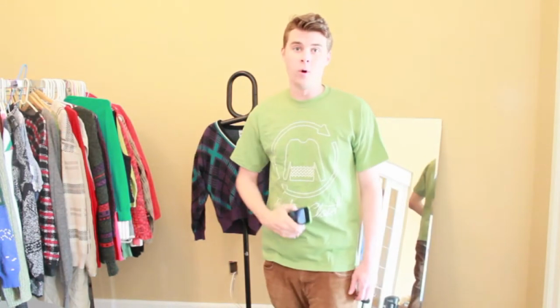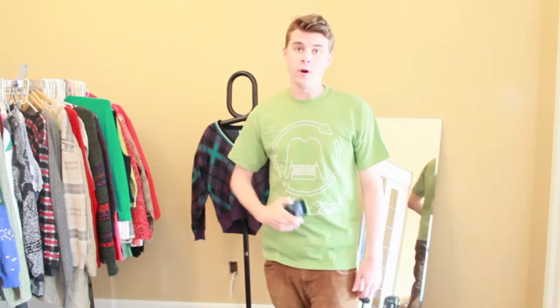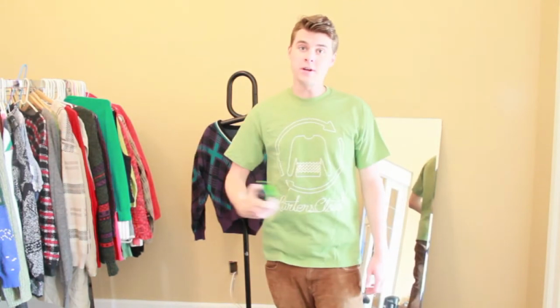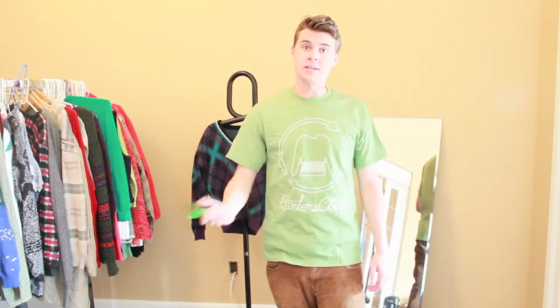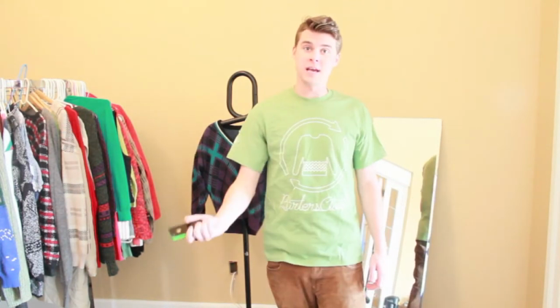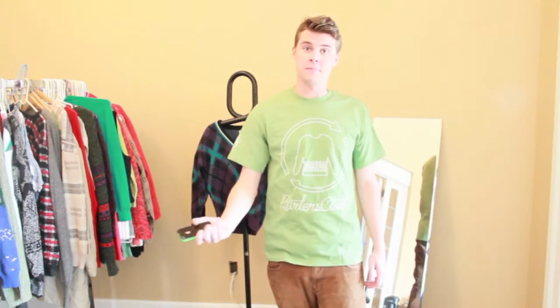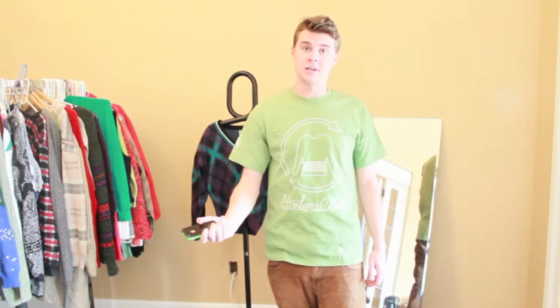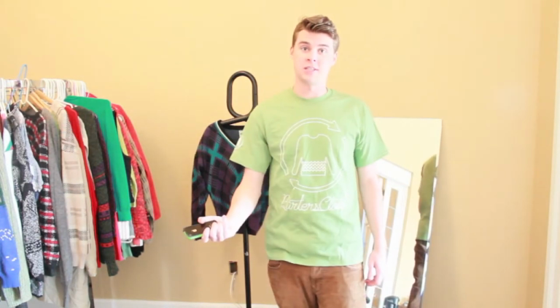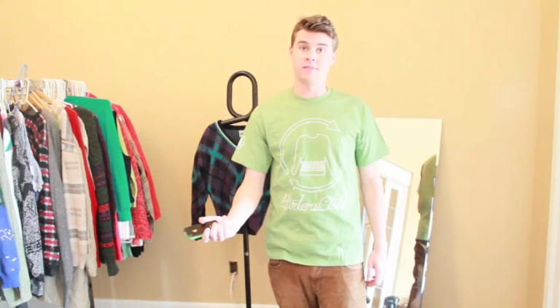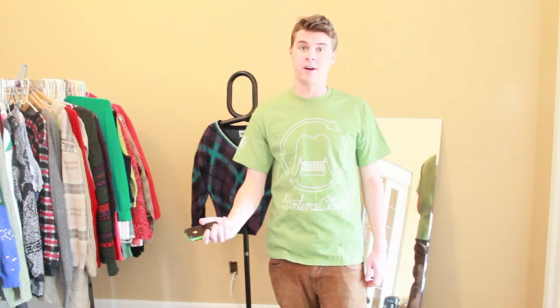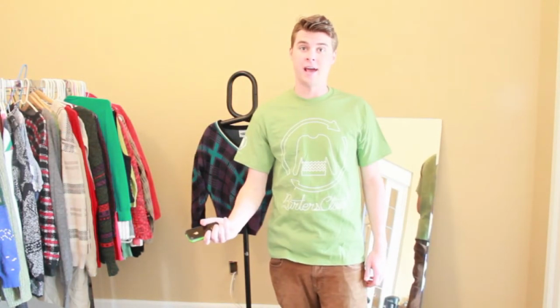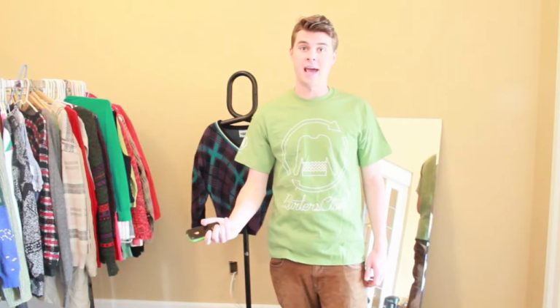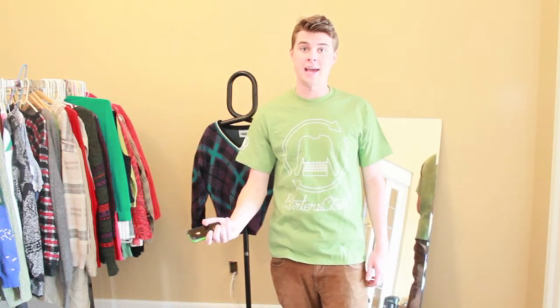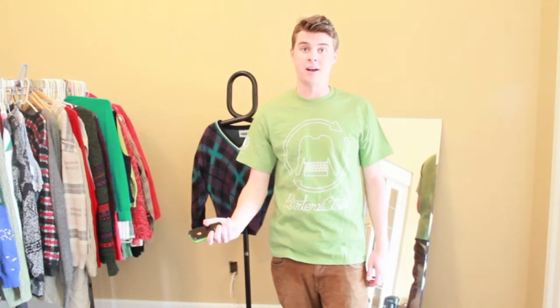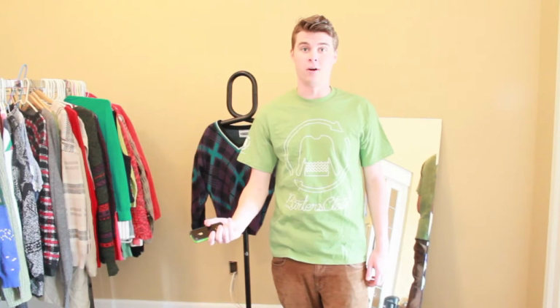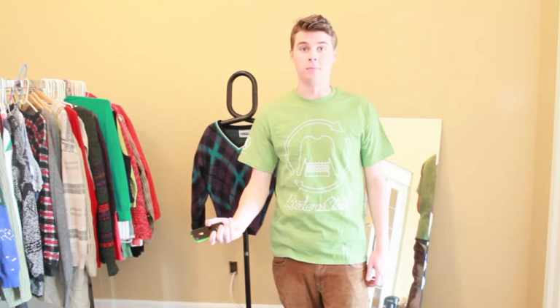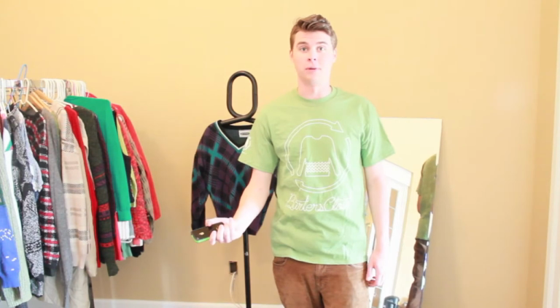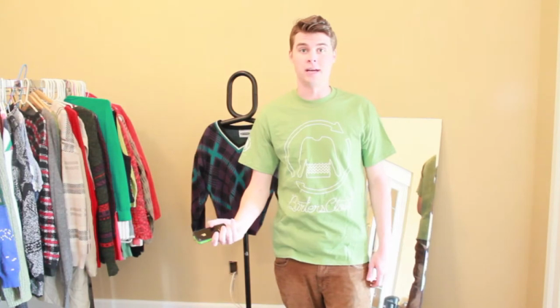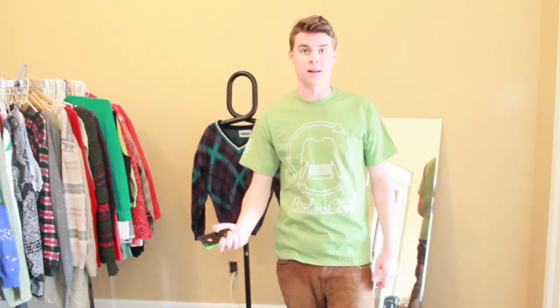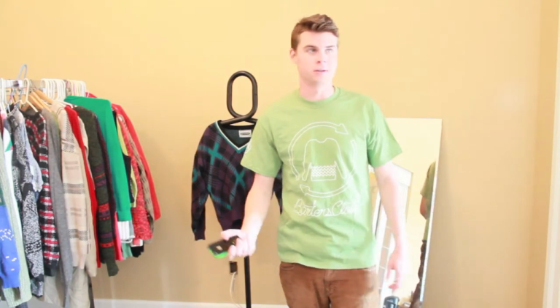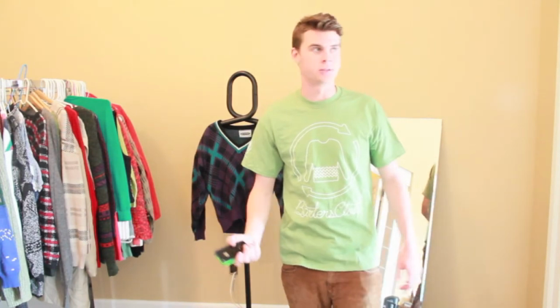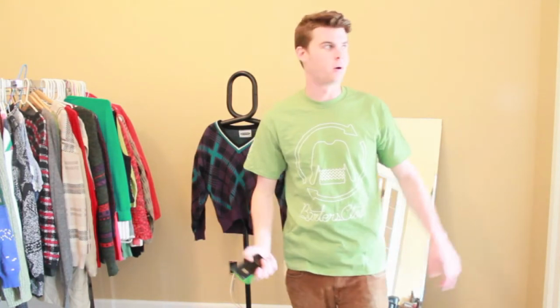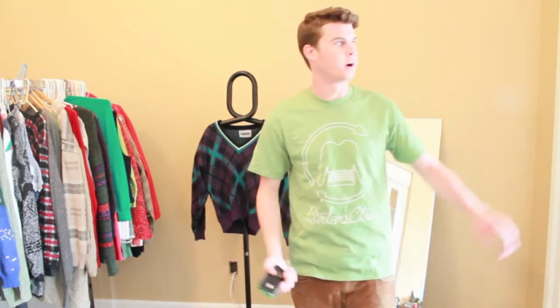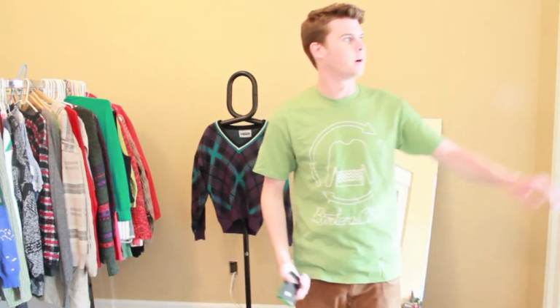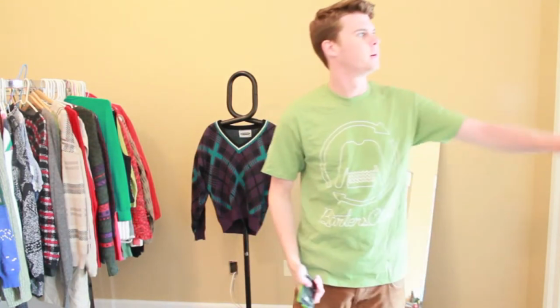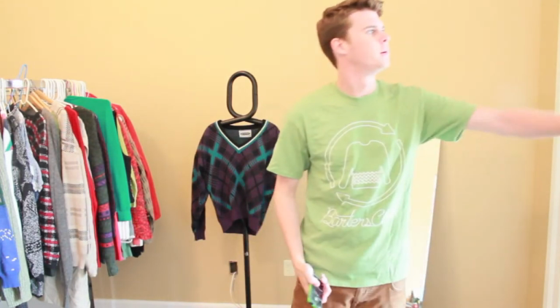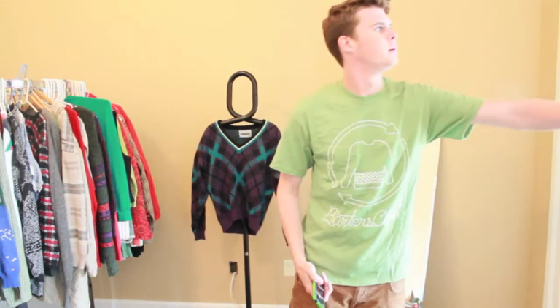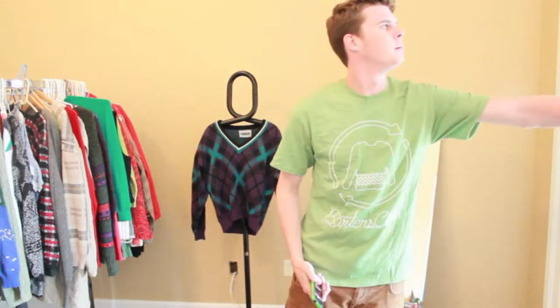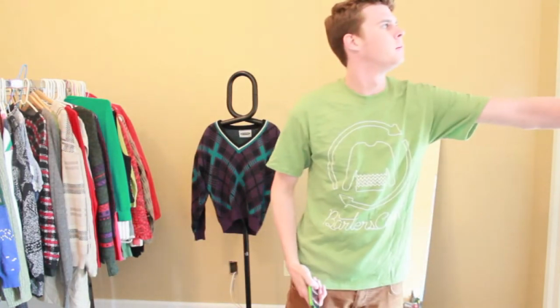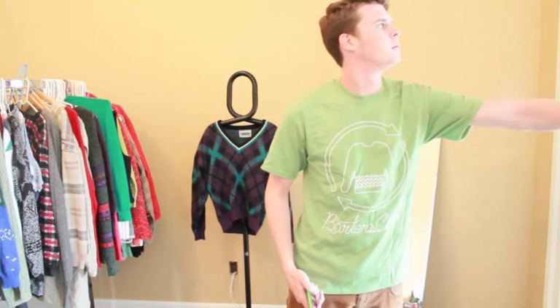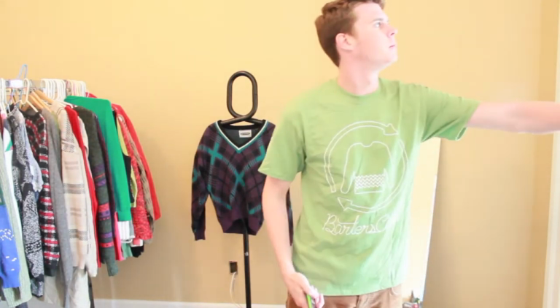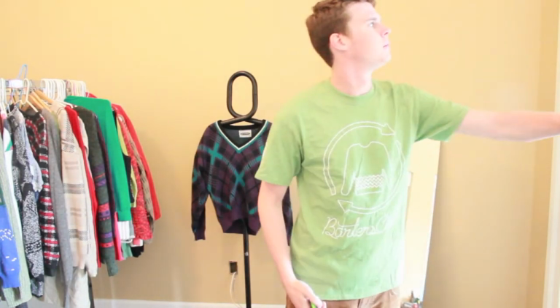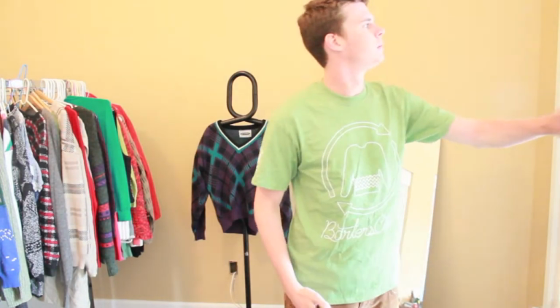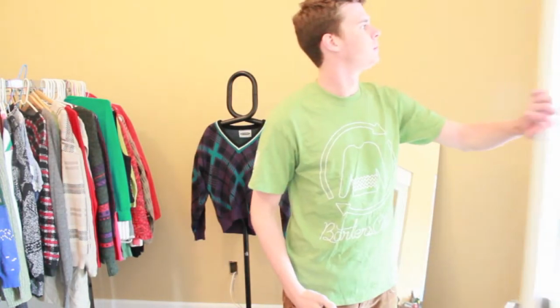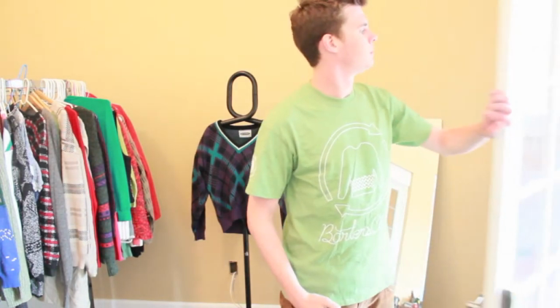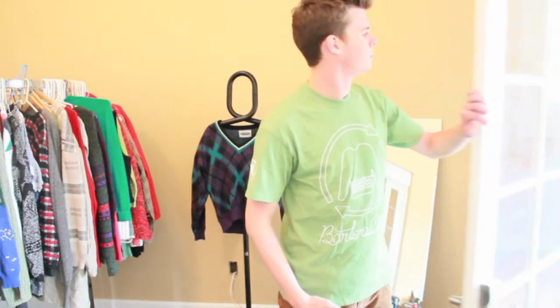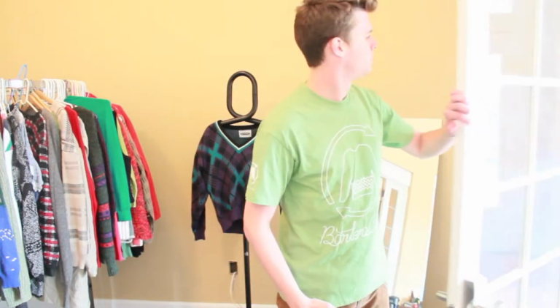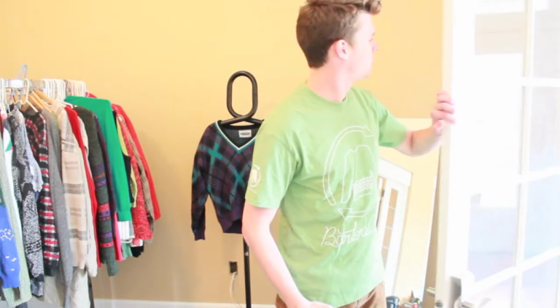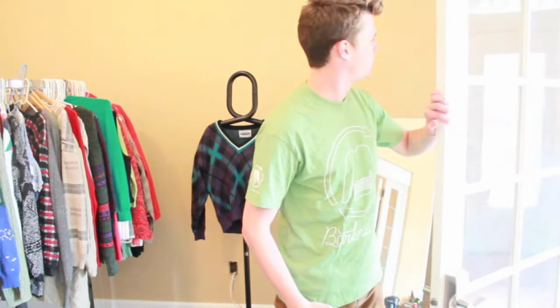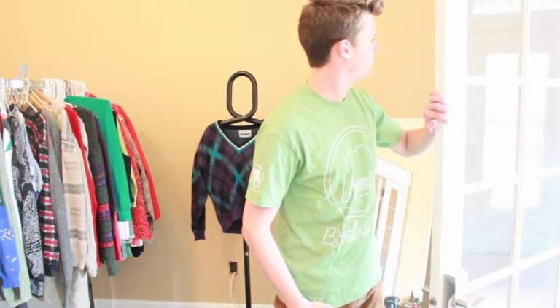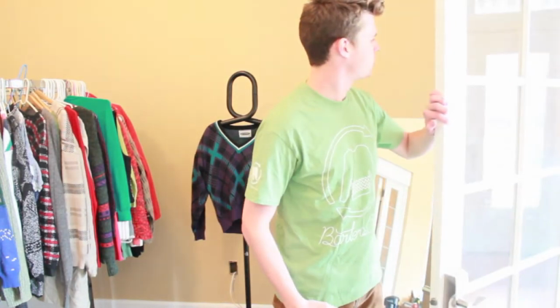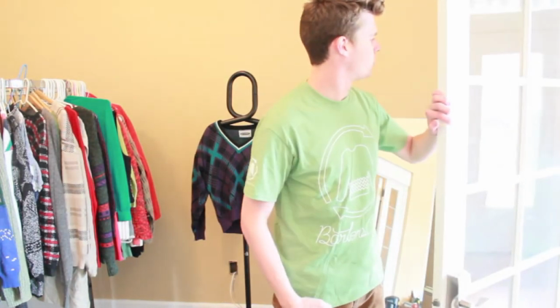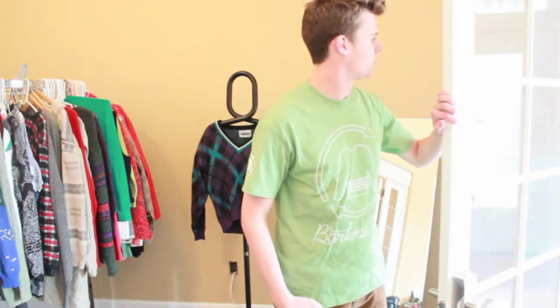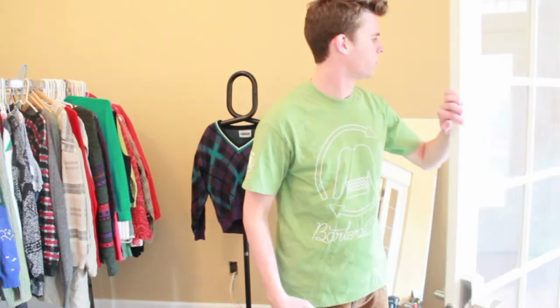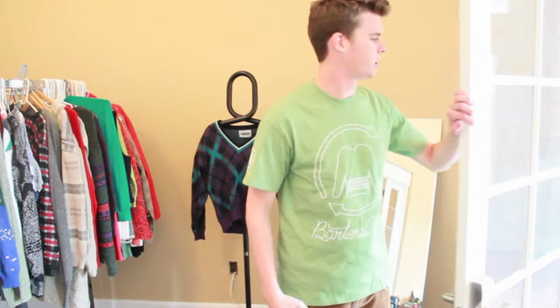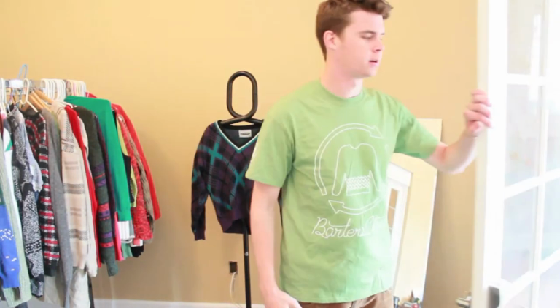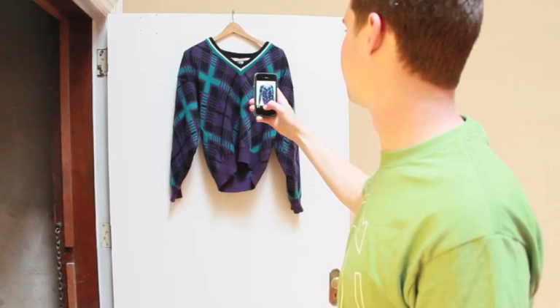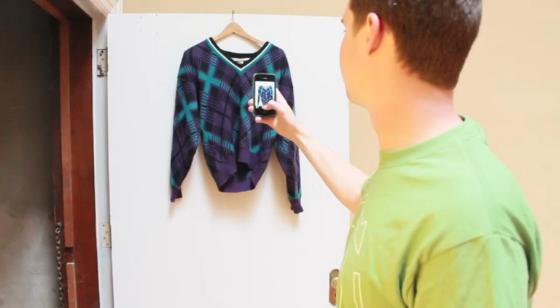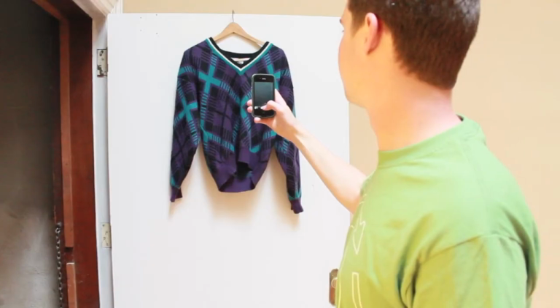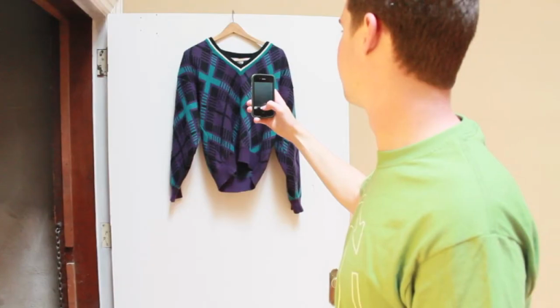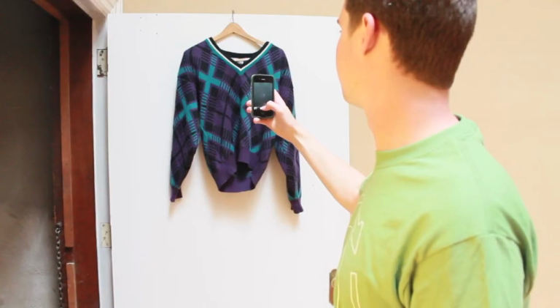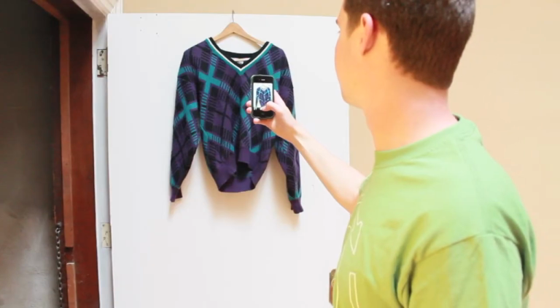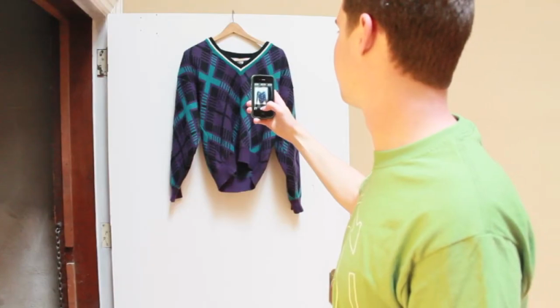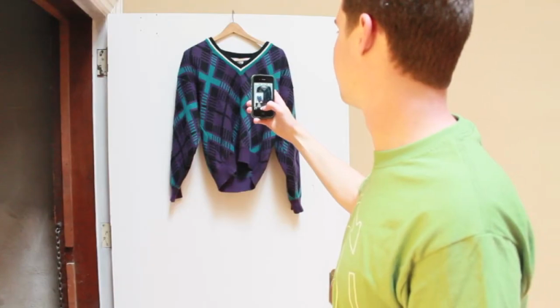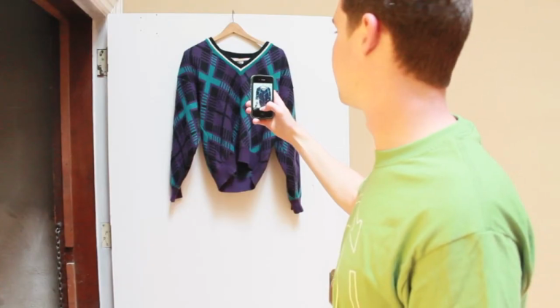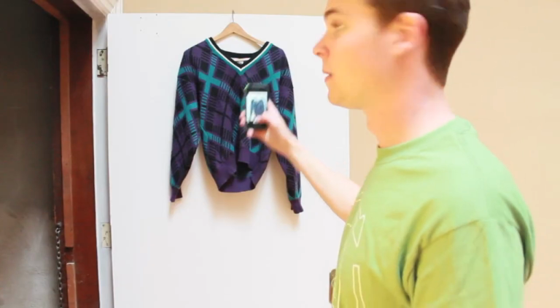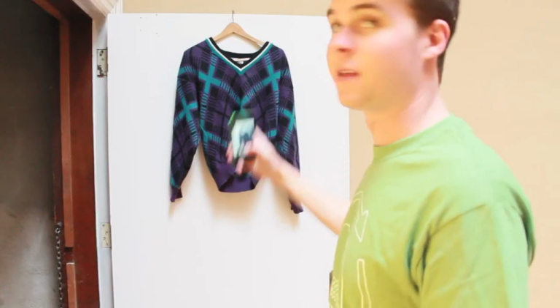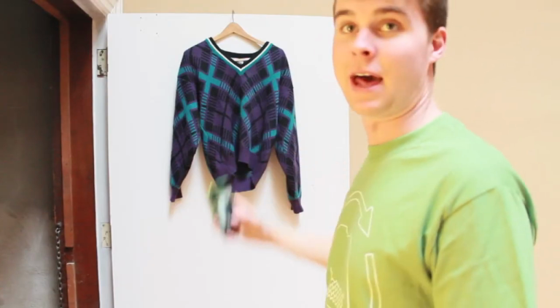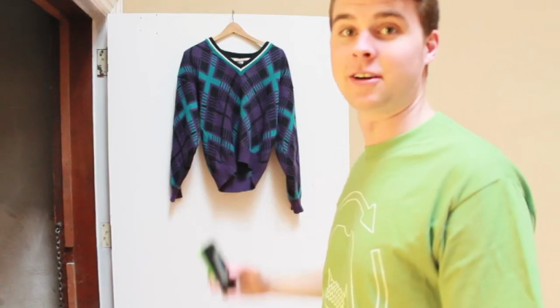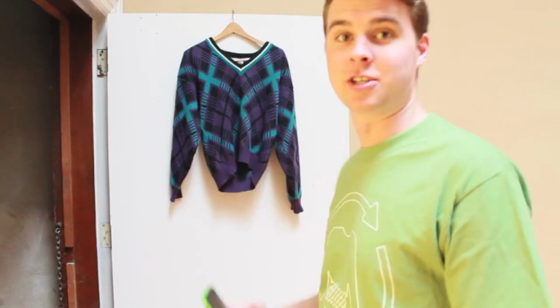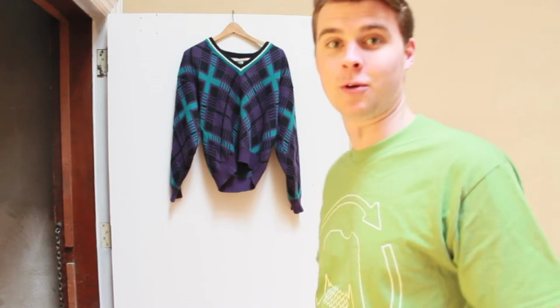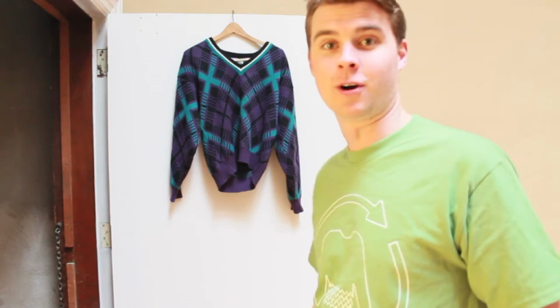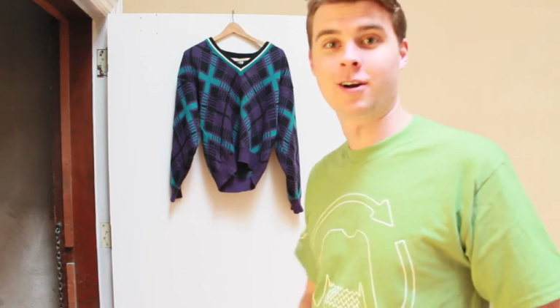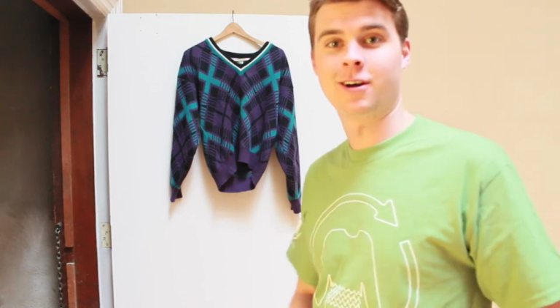Or you can take a picture of it on a hanger on a plain colored door. Oh, this one won't work. That'll sure work.